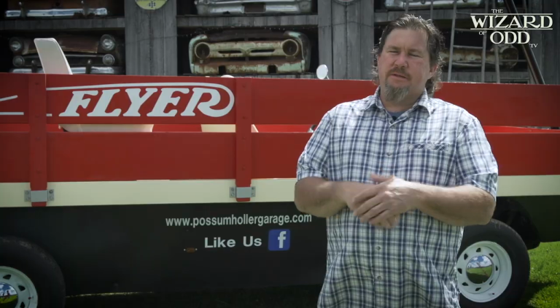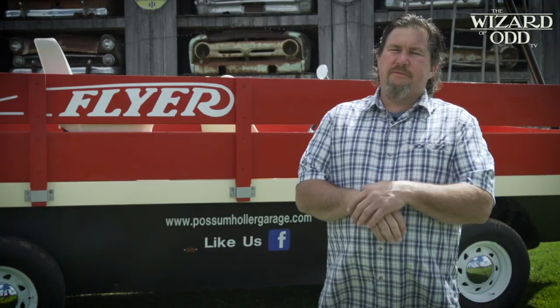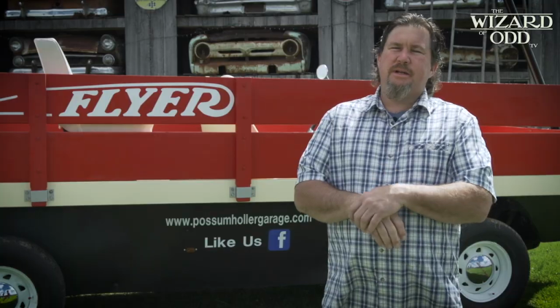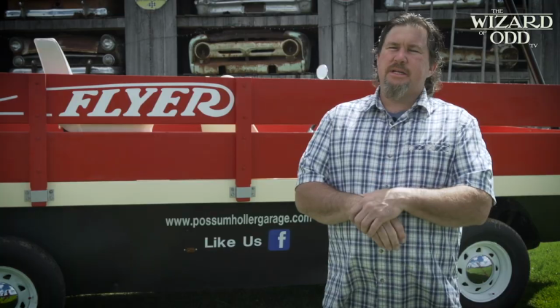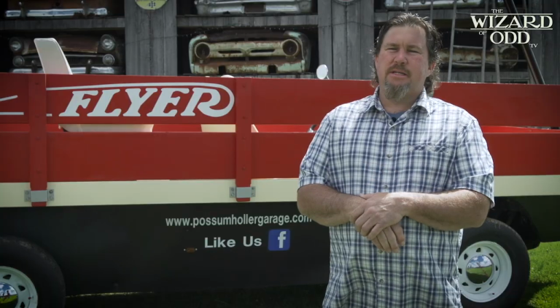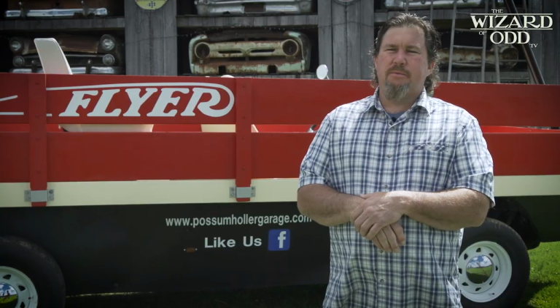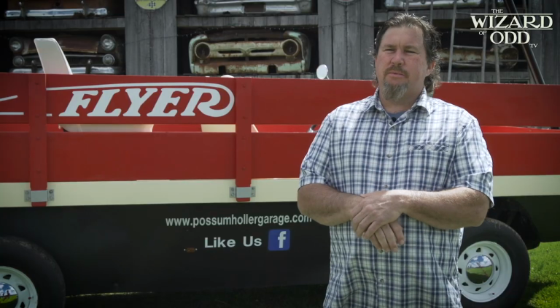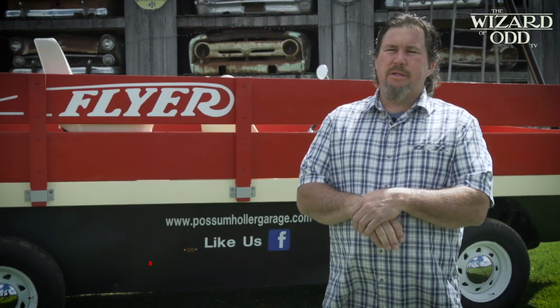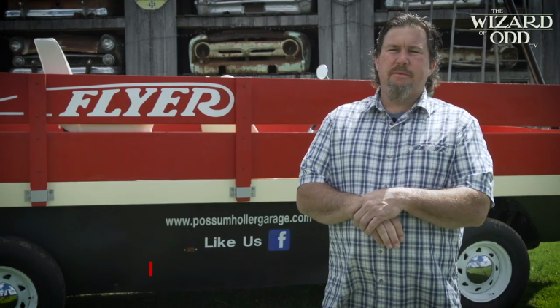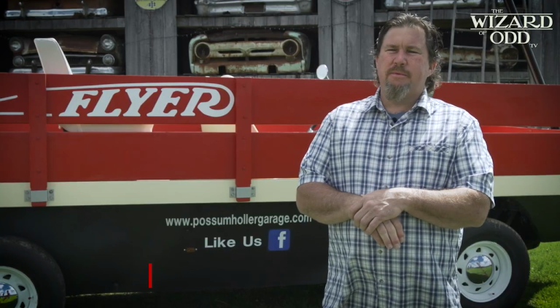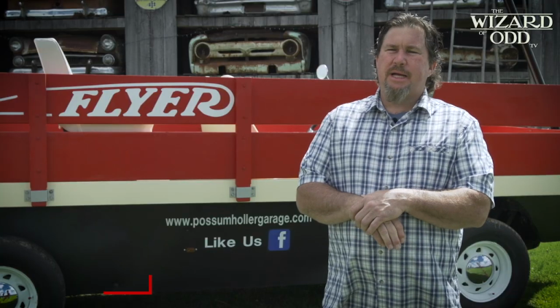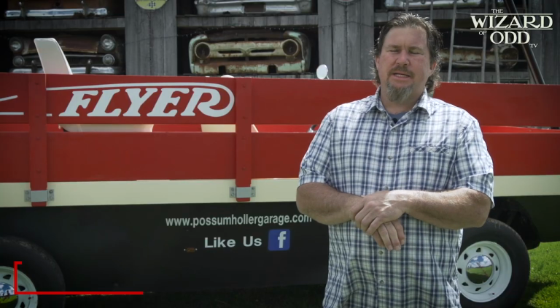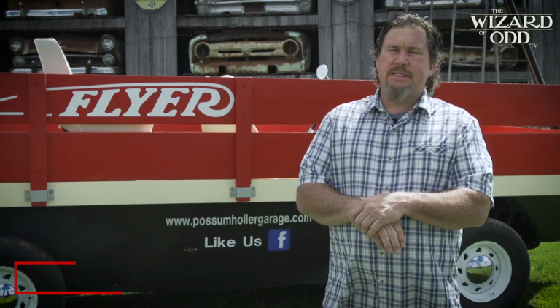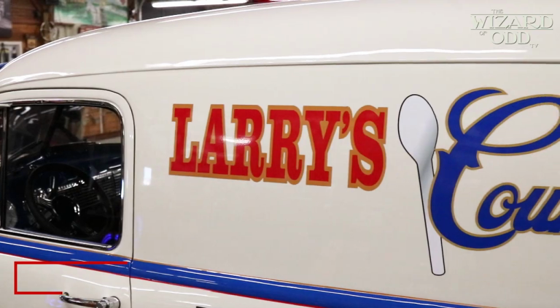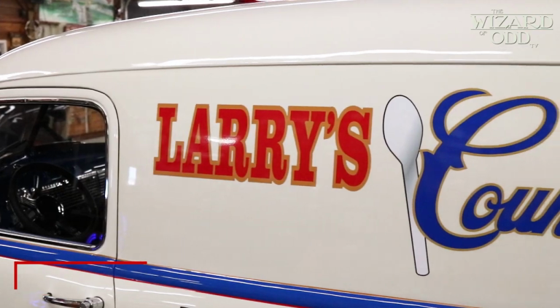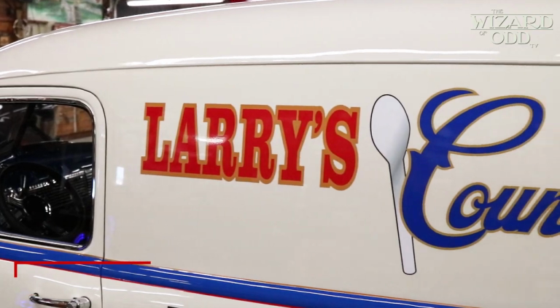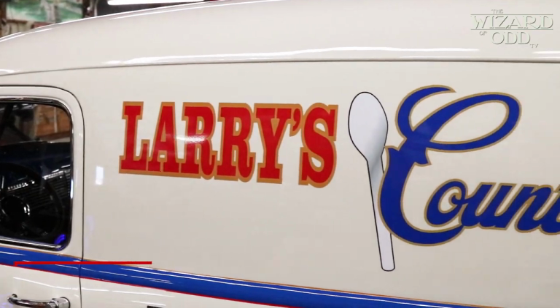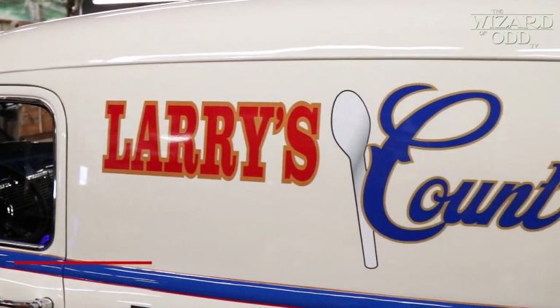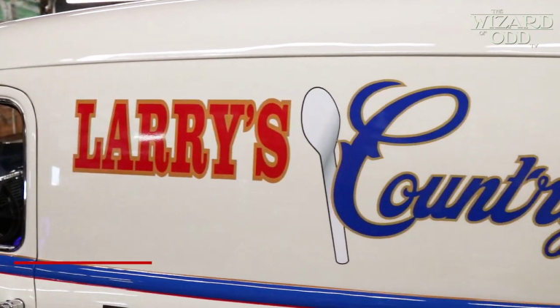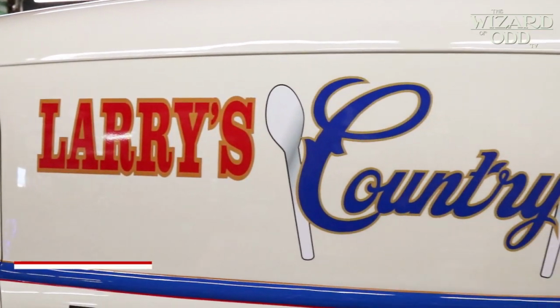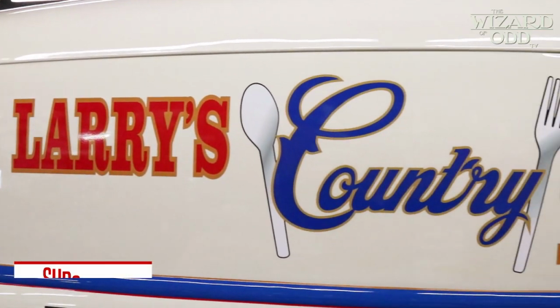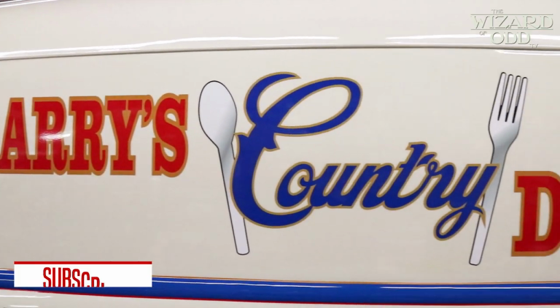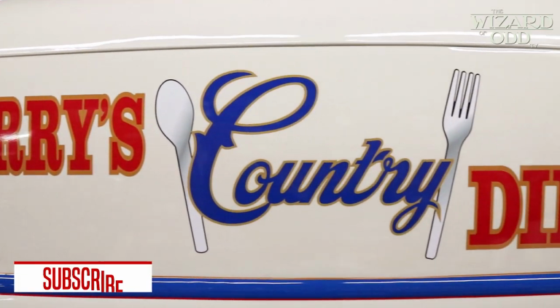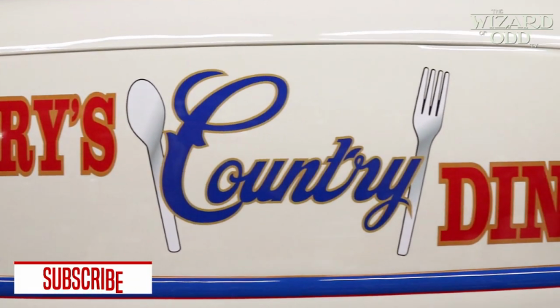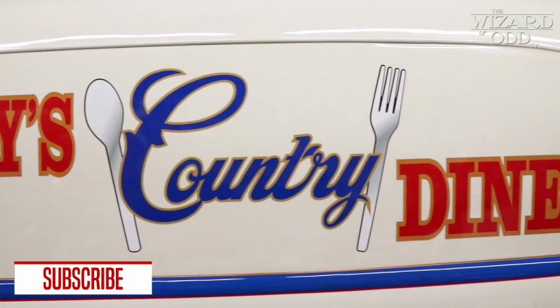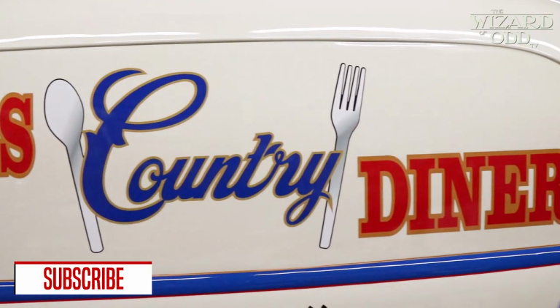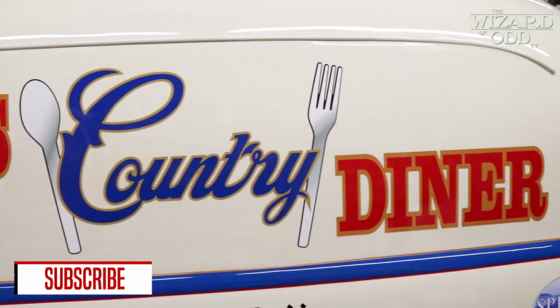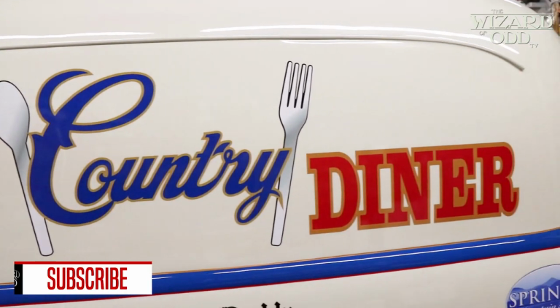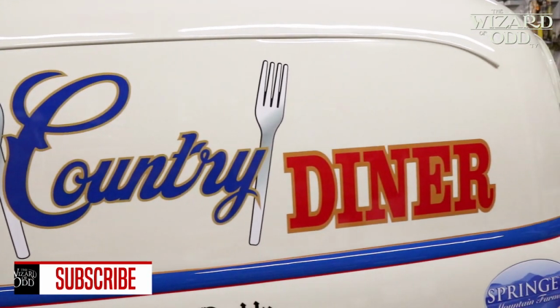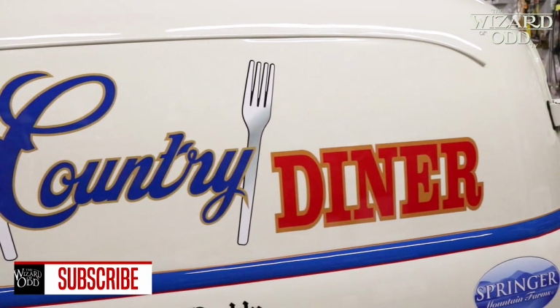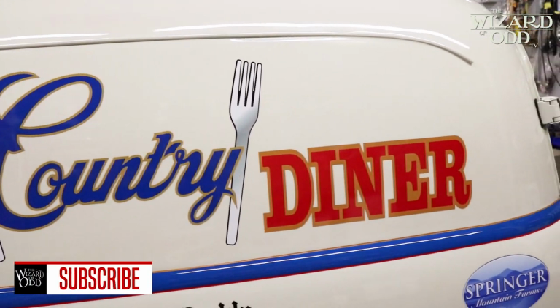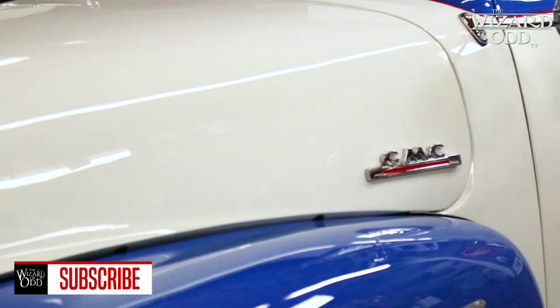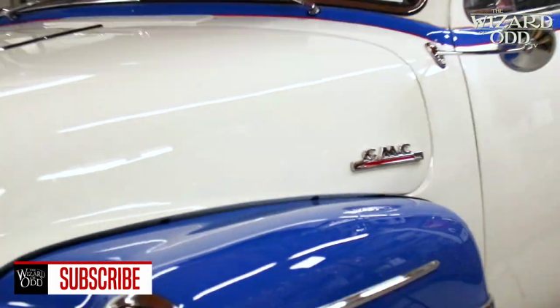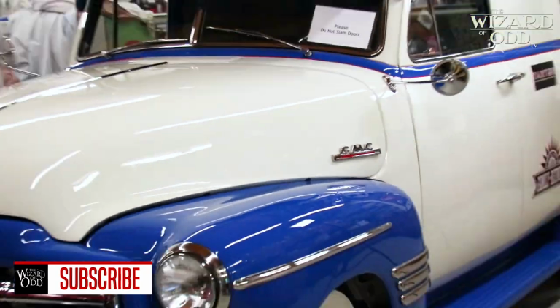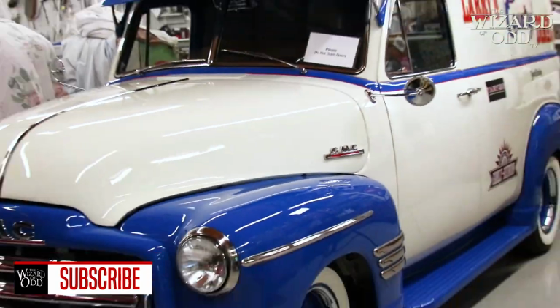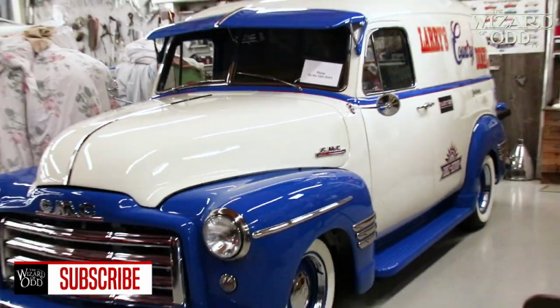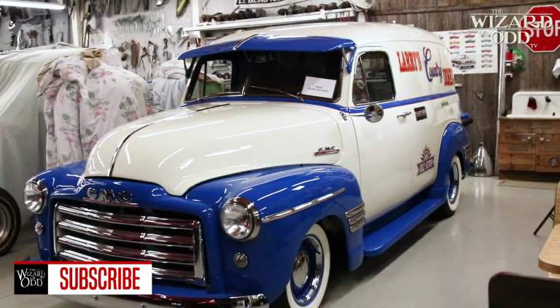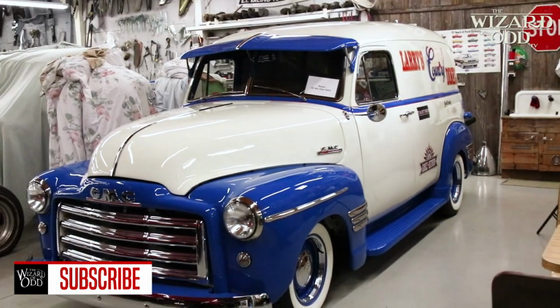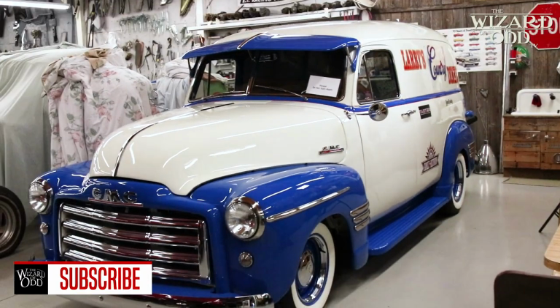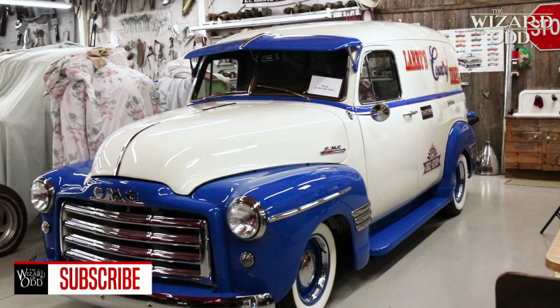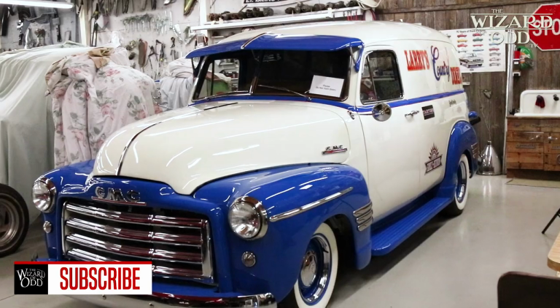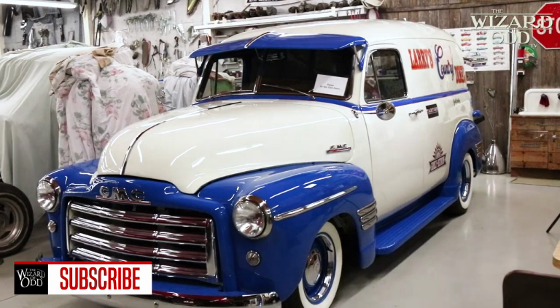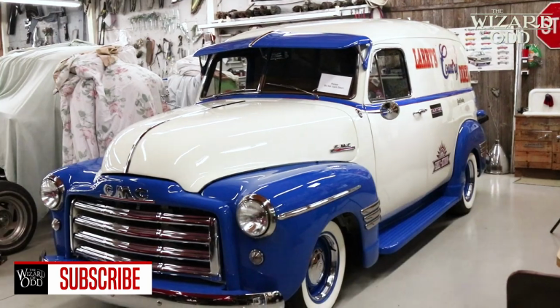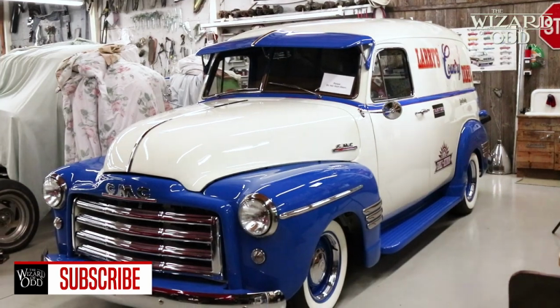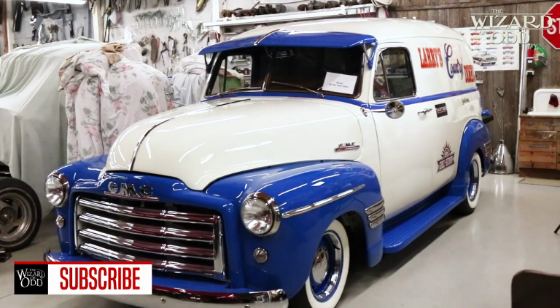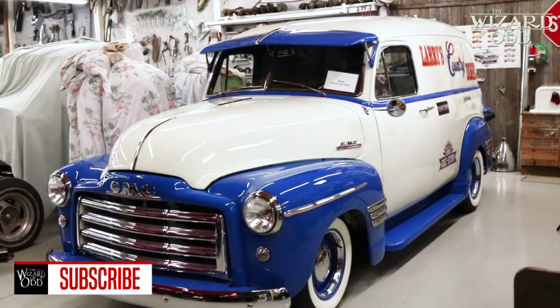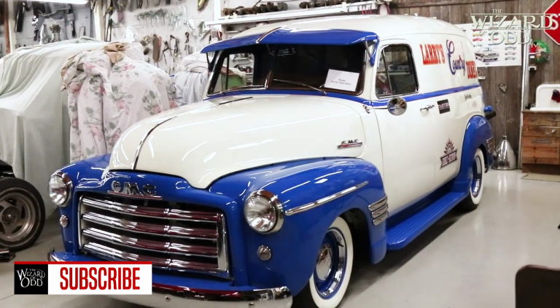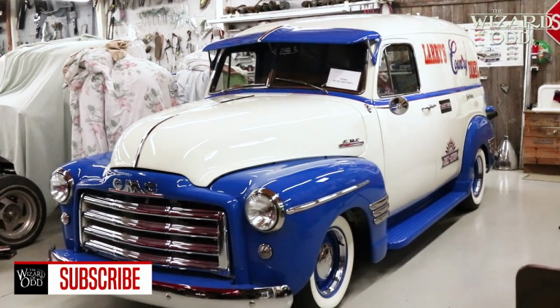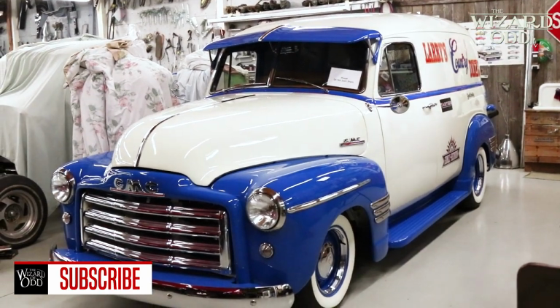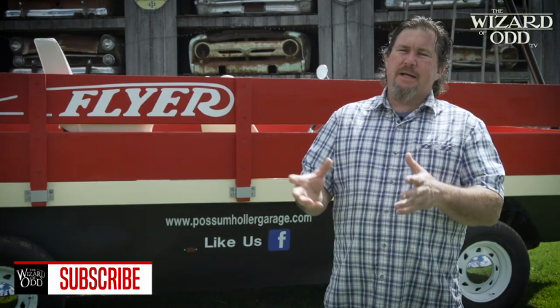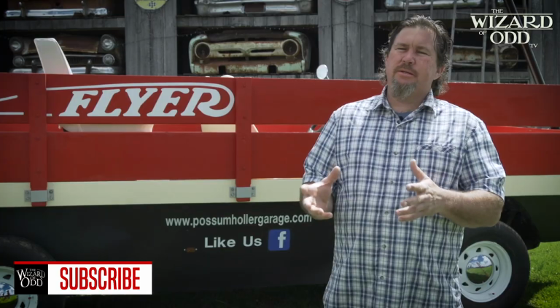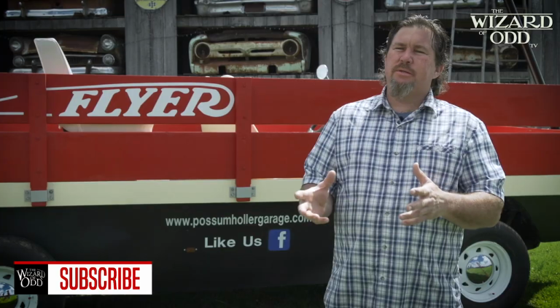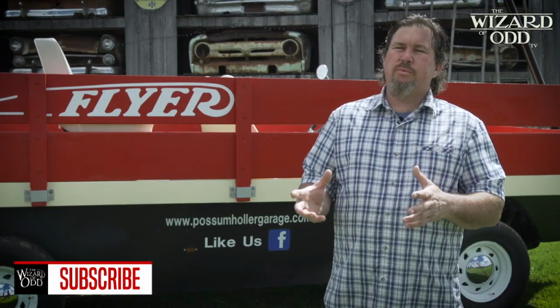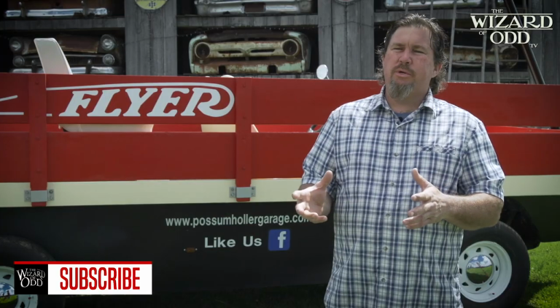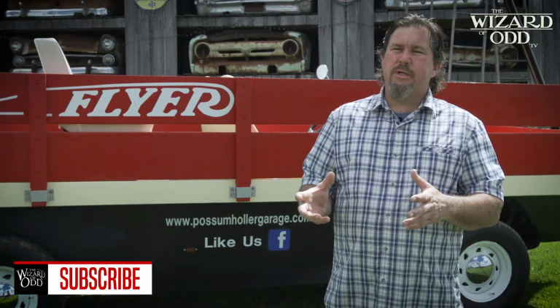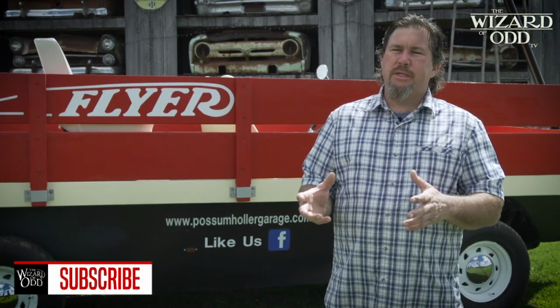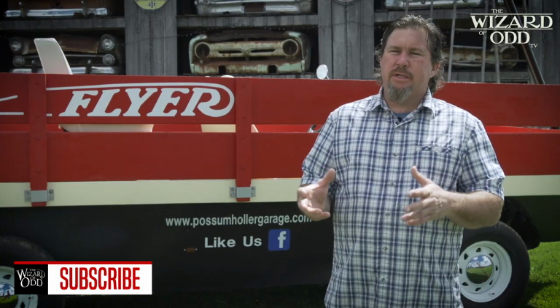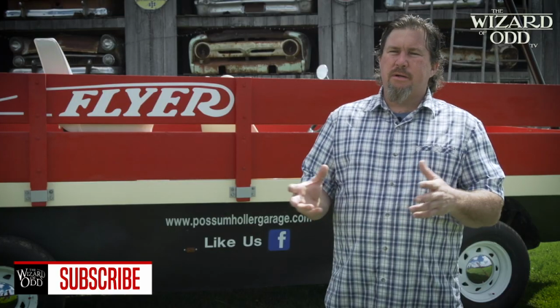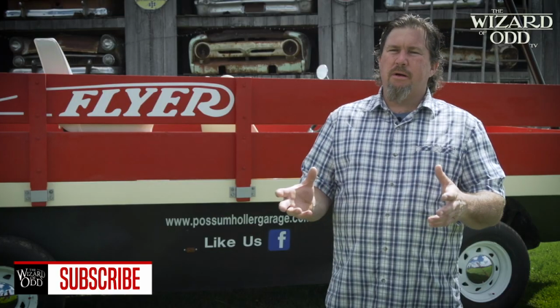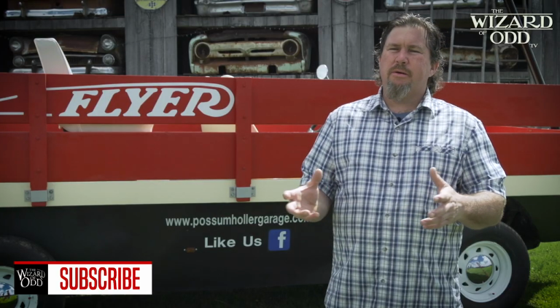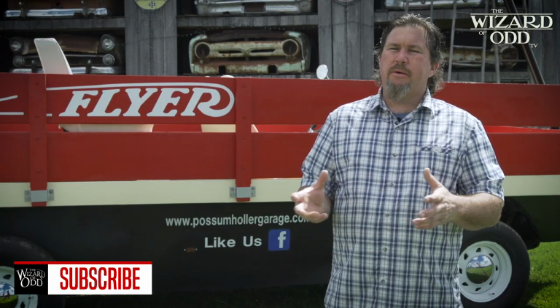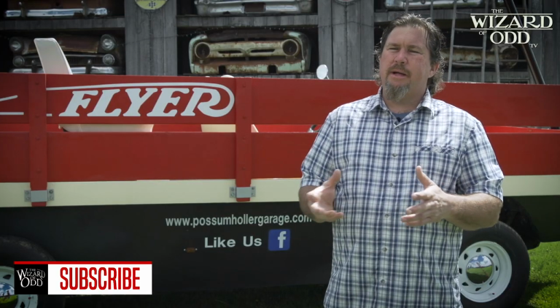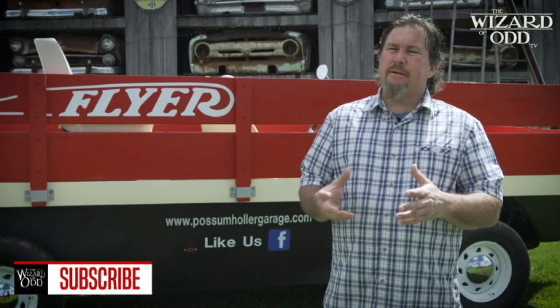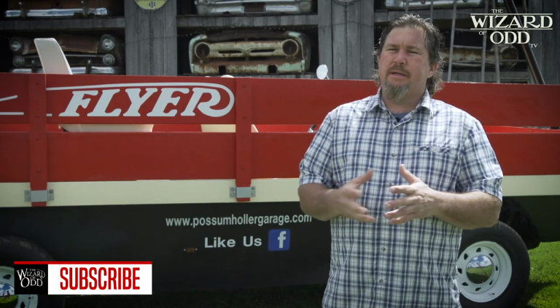We just finished a really nice diner truck. The color scheme is all stuff that came out of my head, even down to the wood and the cargo area.